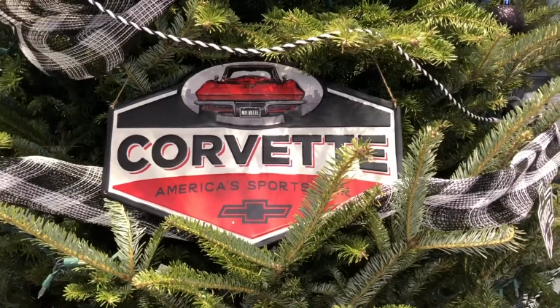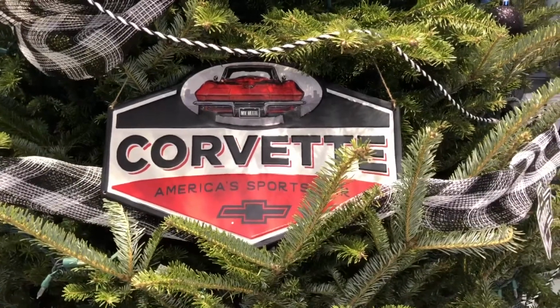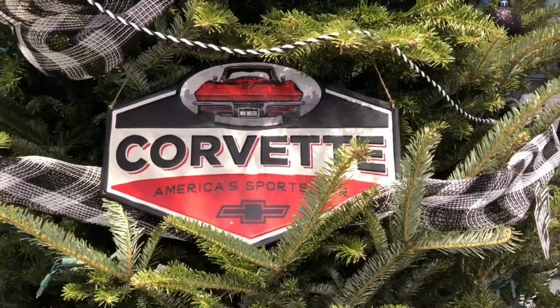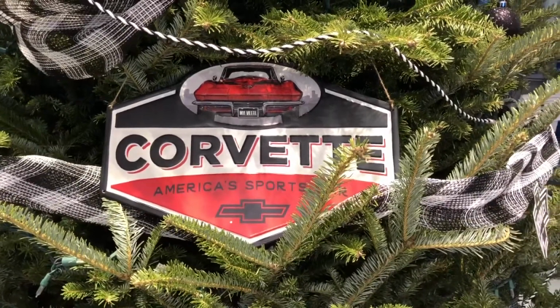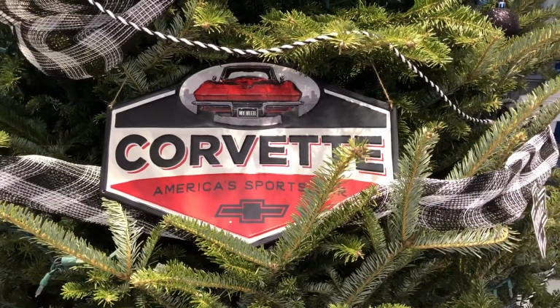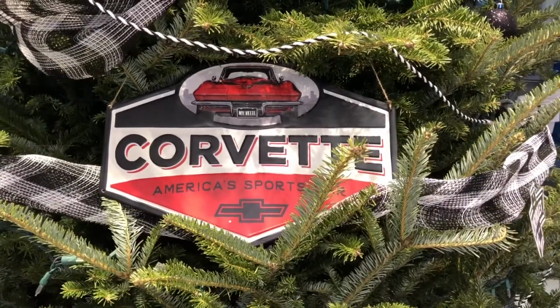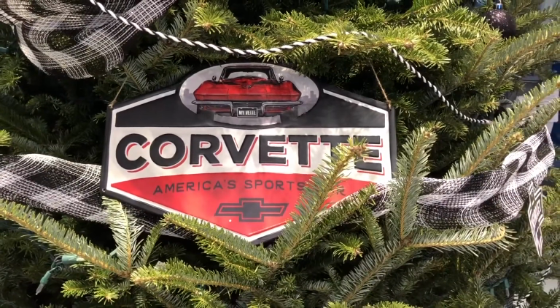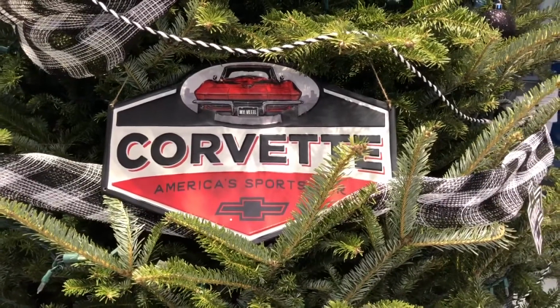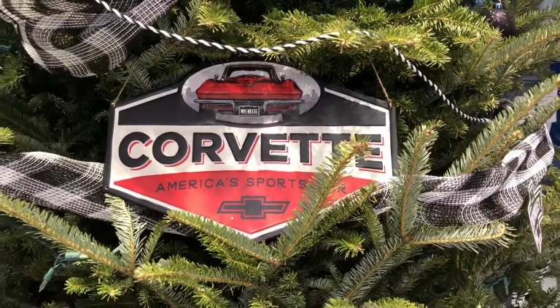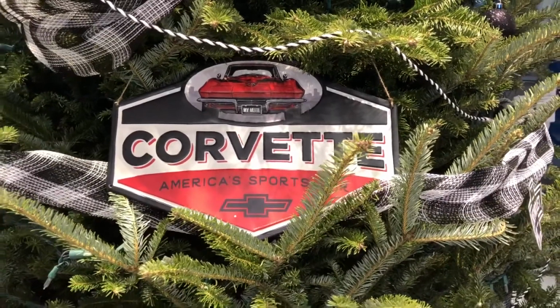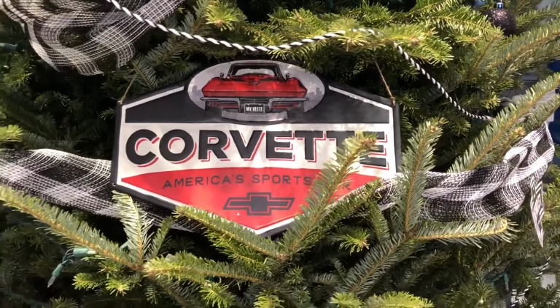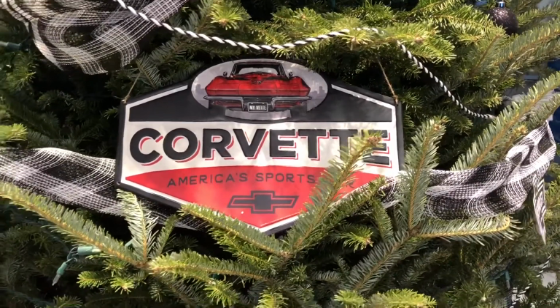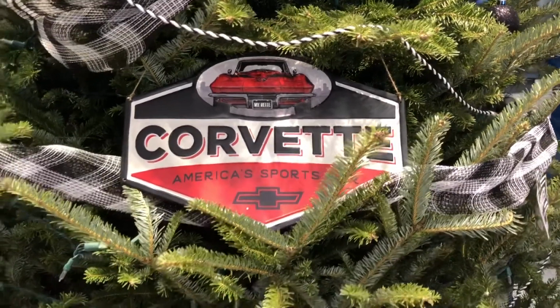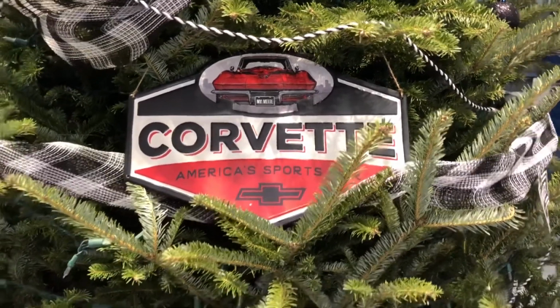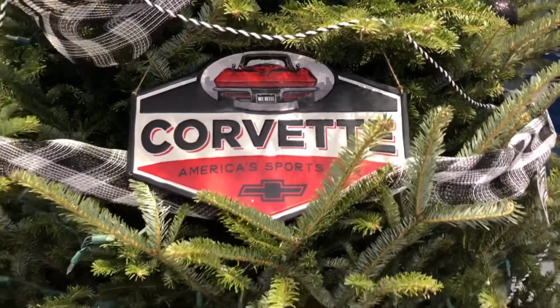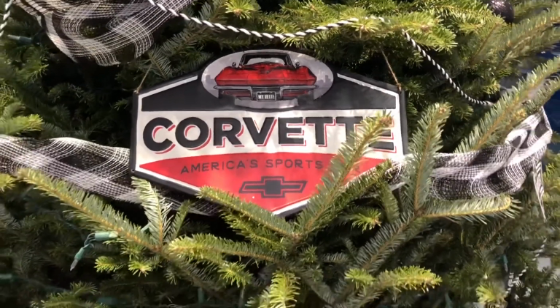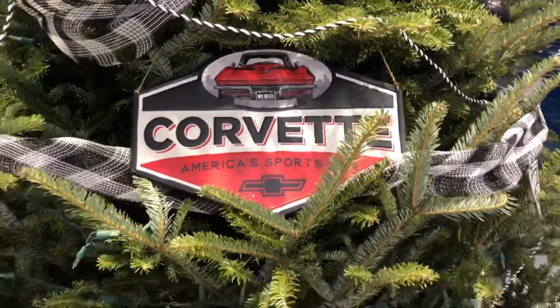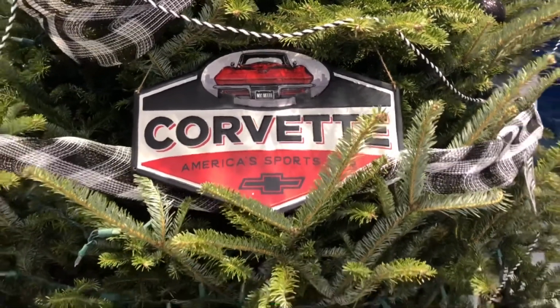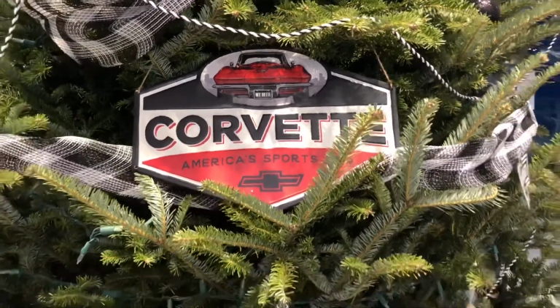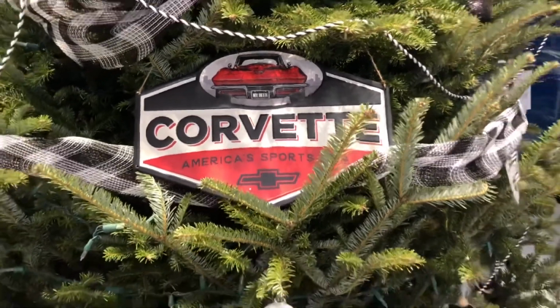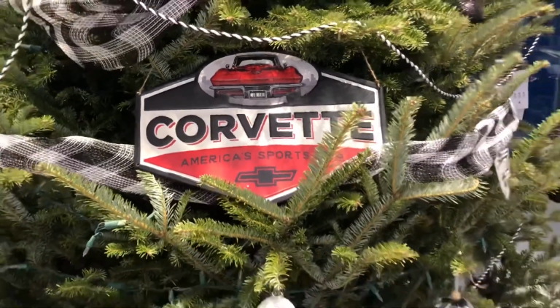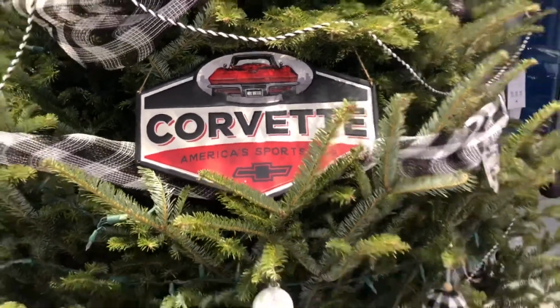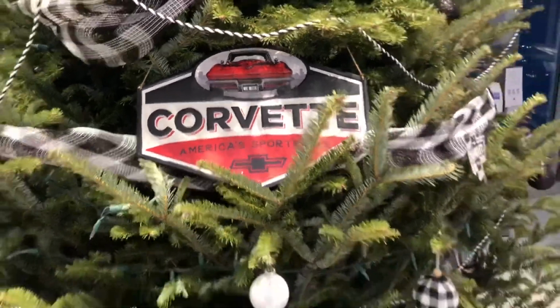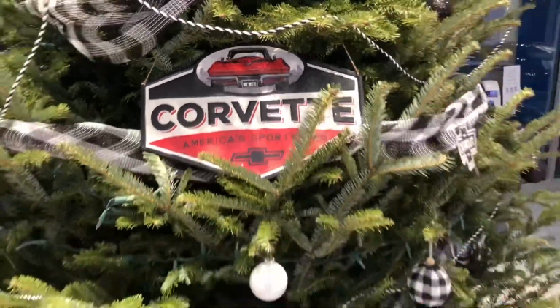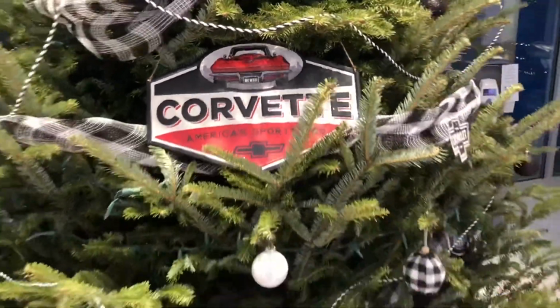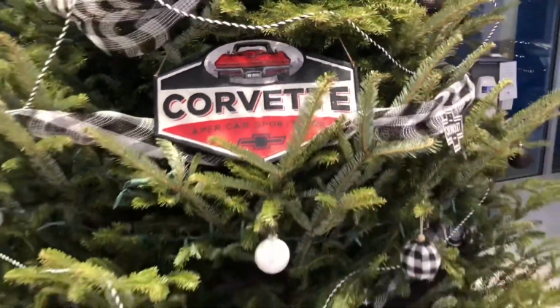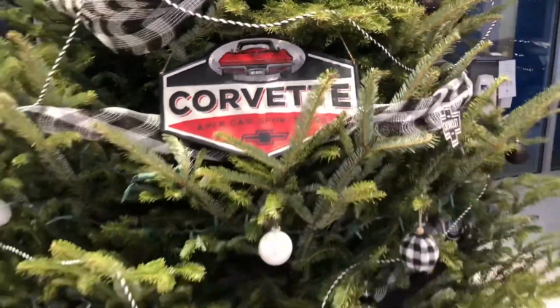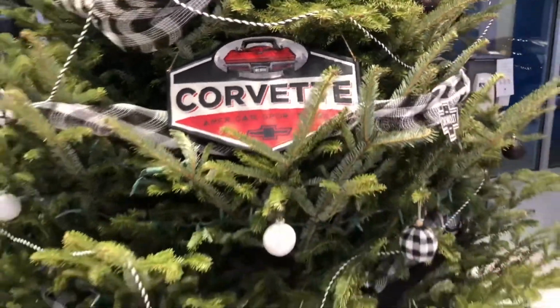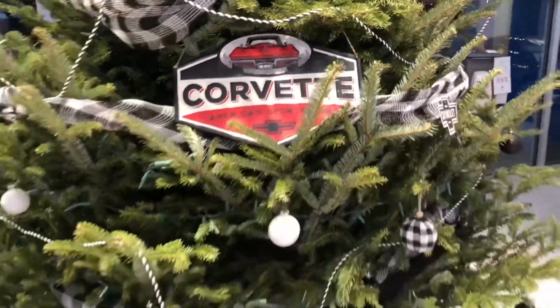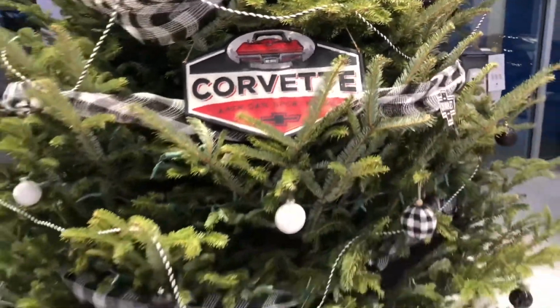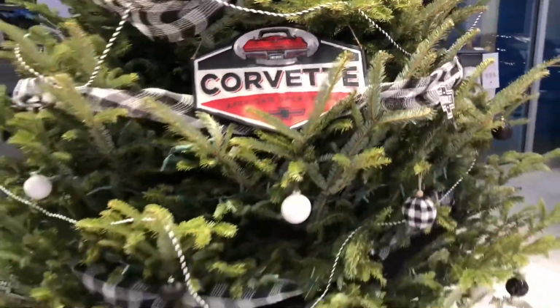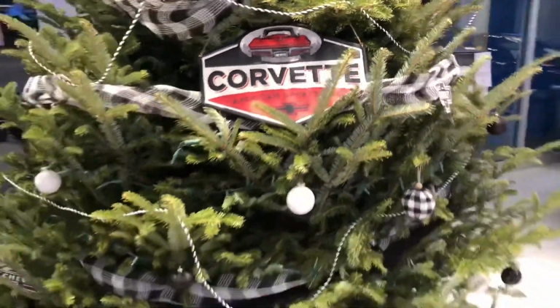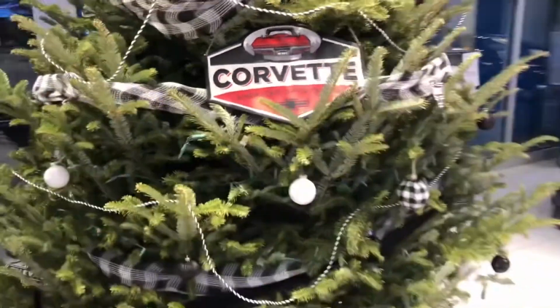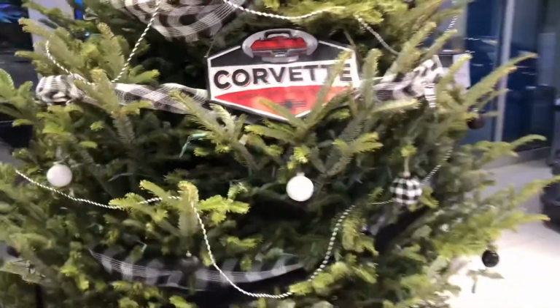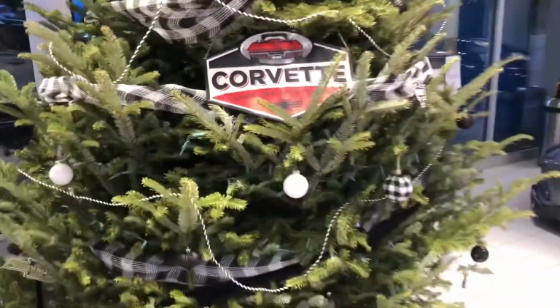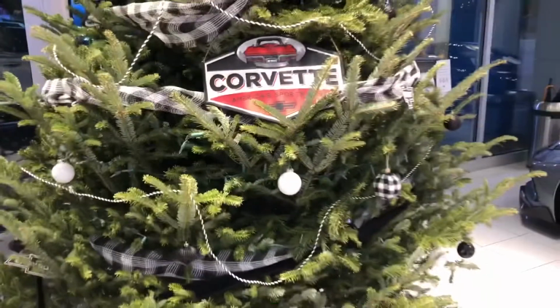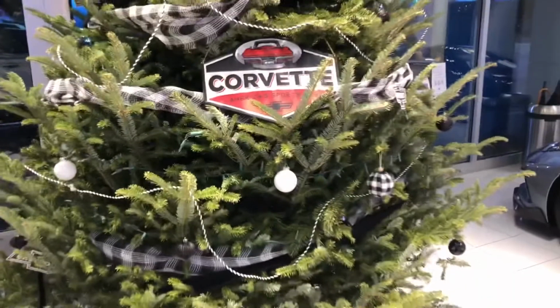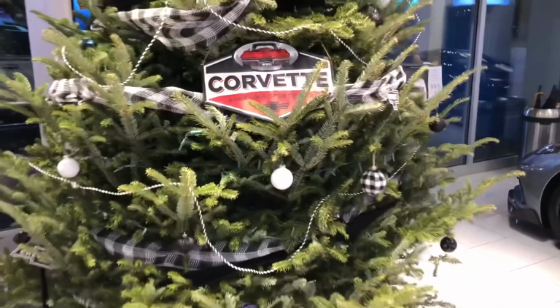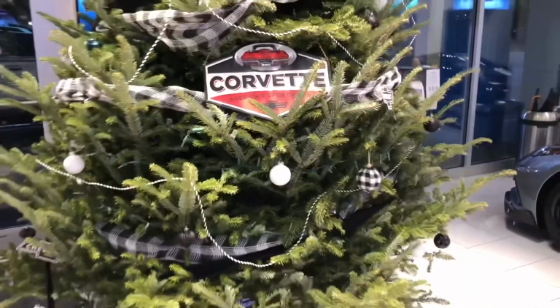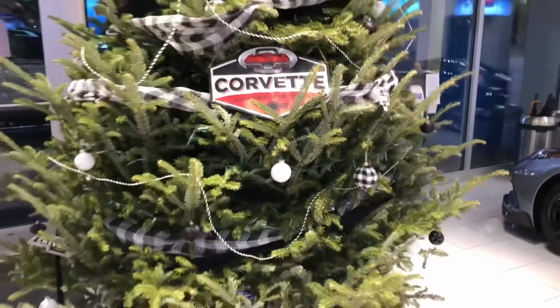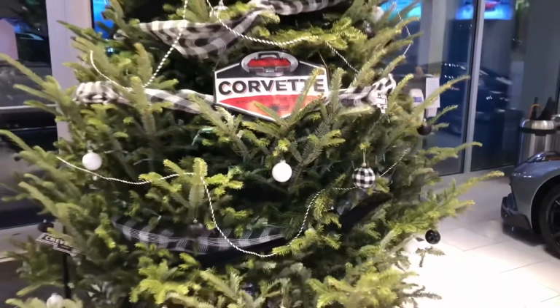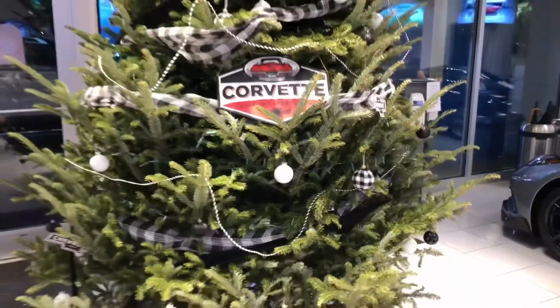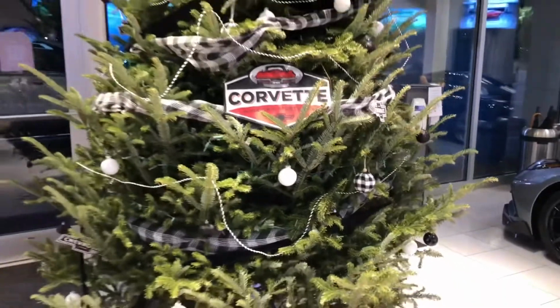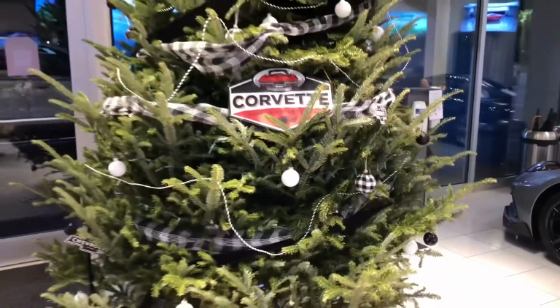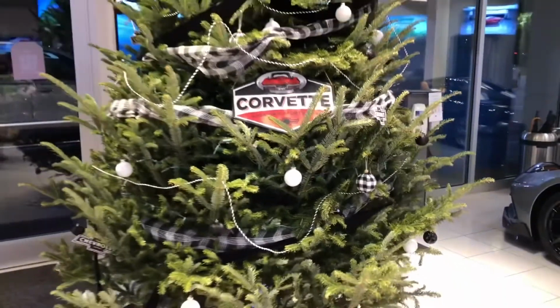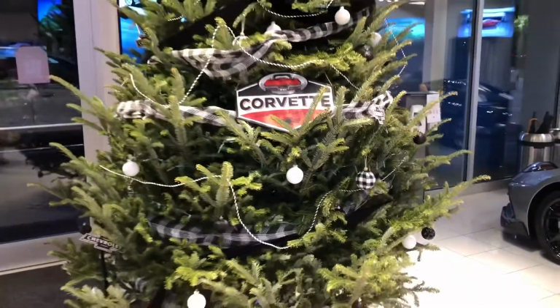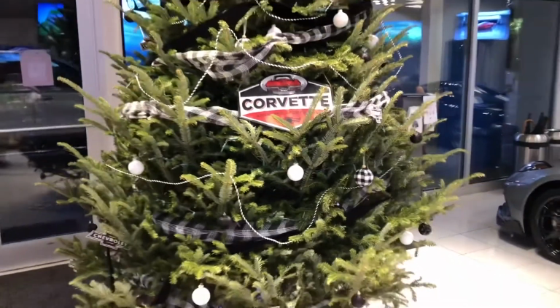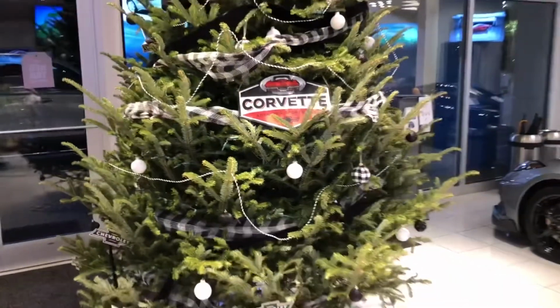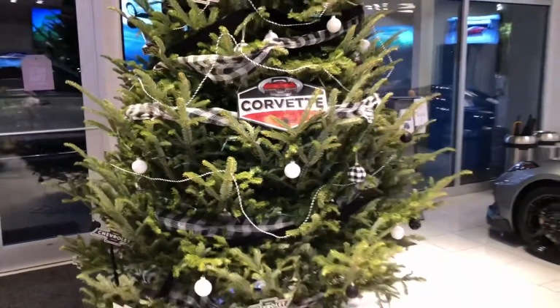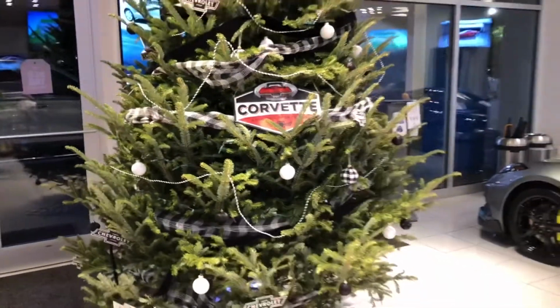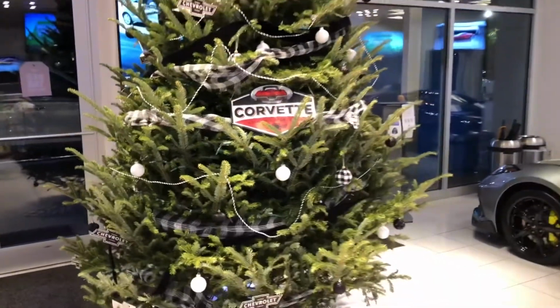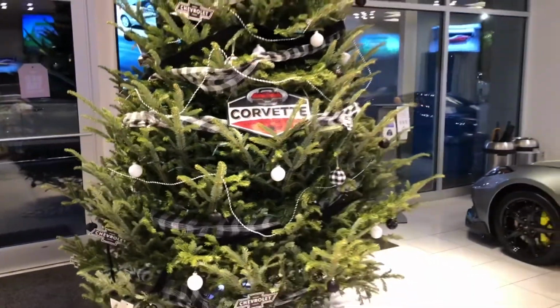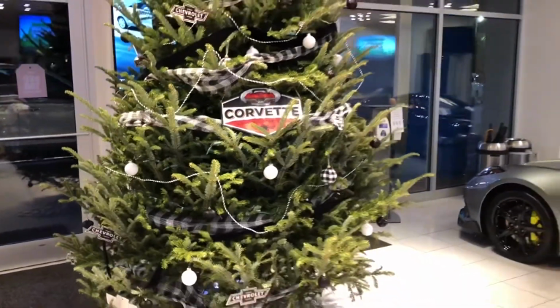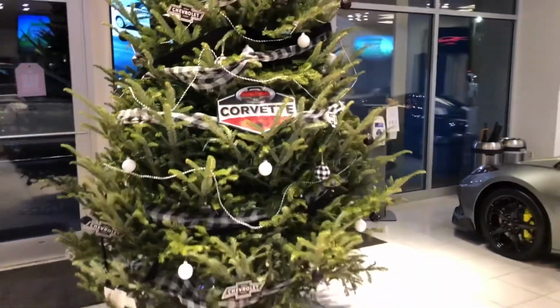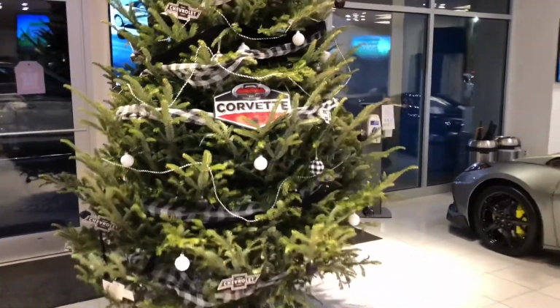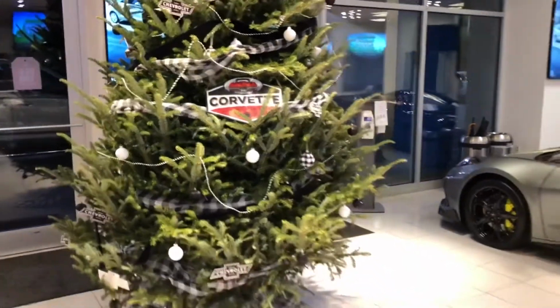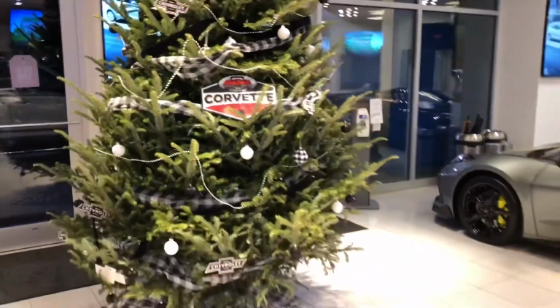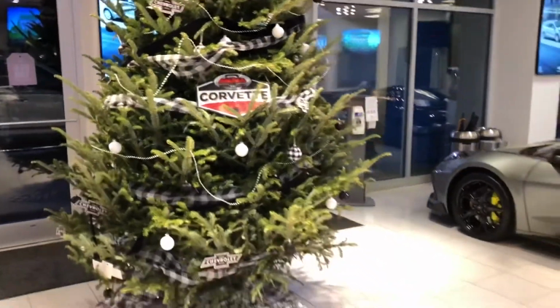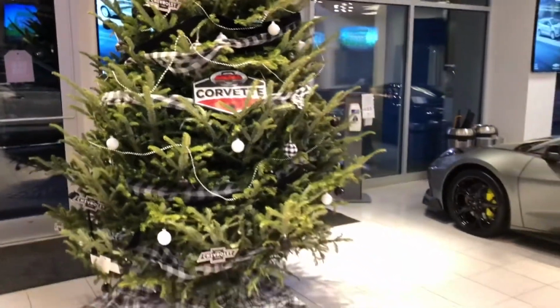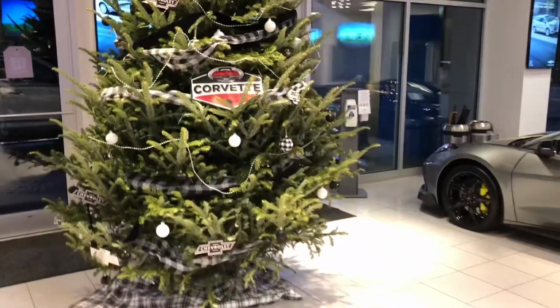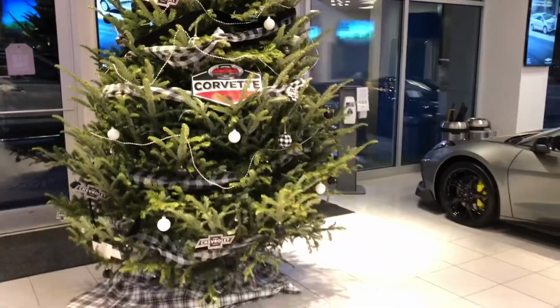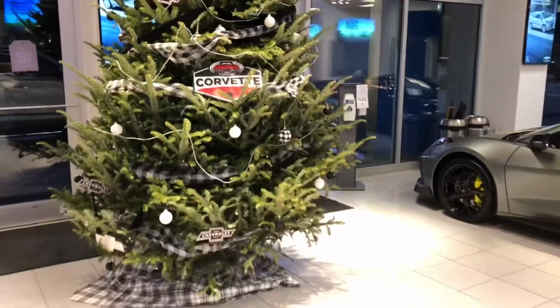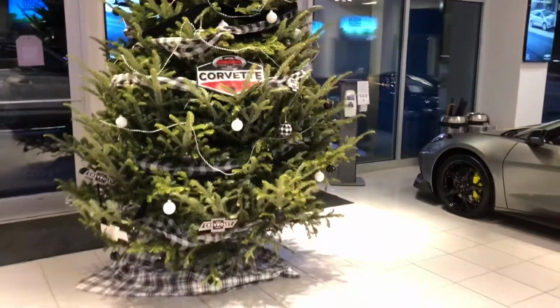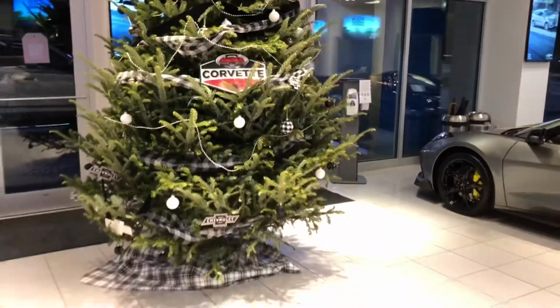Merry Christmas from Judd Kuhn Chevrolet. Let's take a walk around and we'll look at all the Corvettes that are in stock.